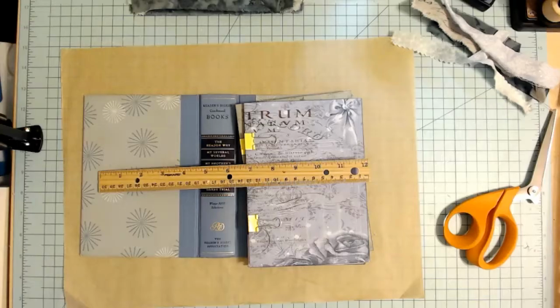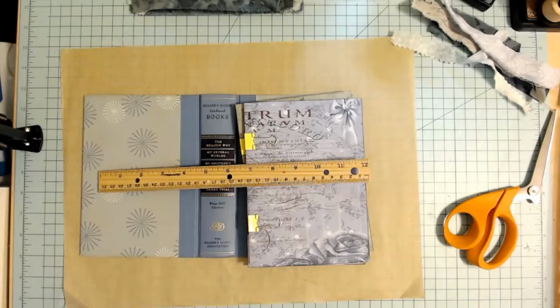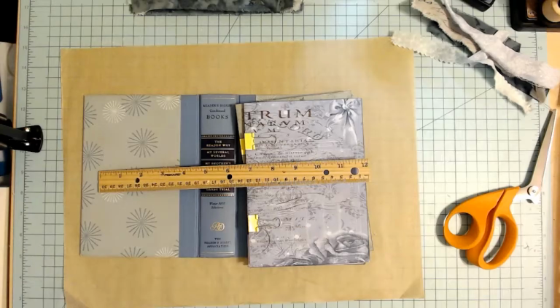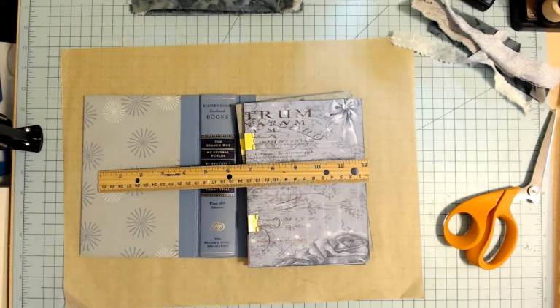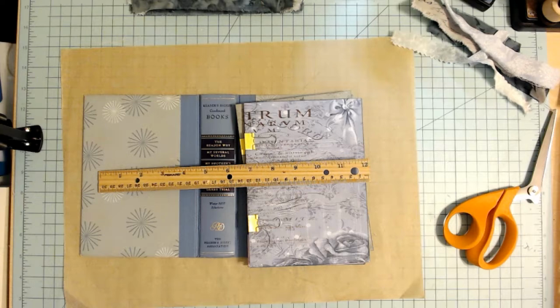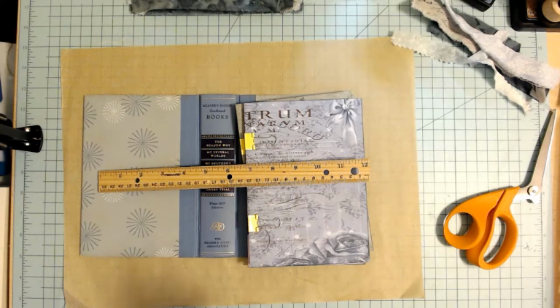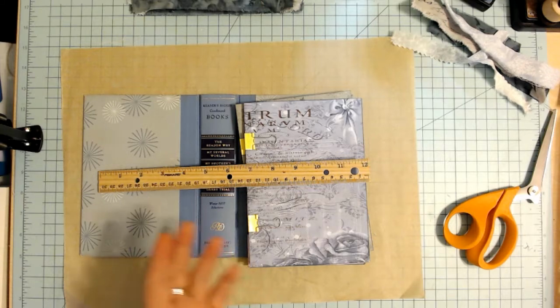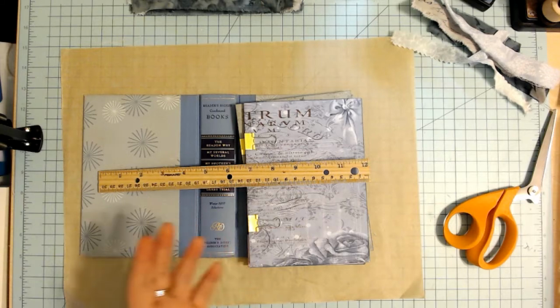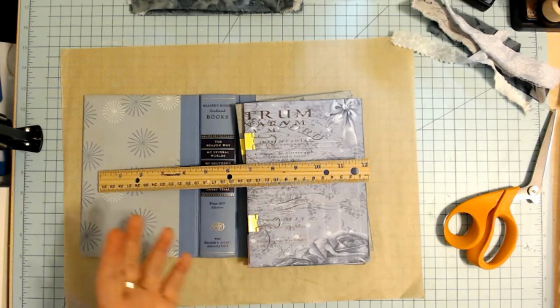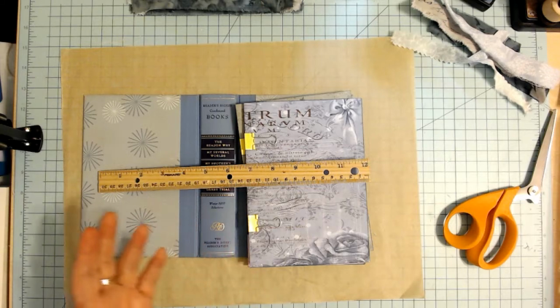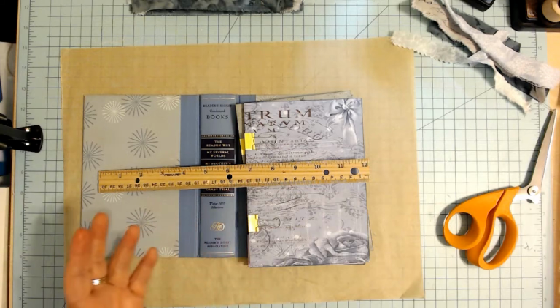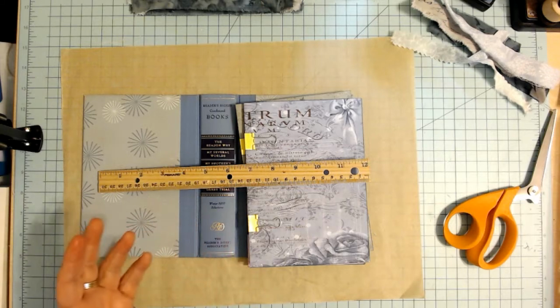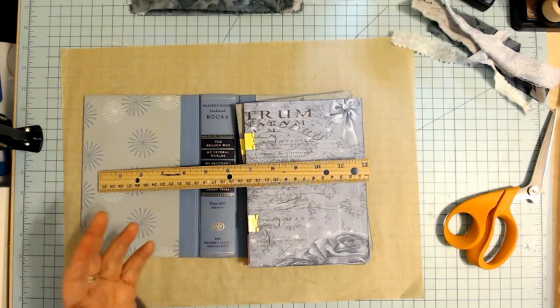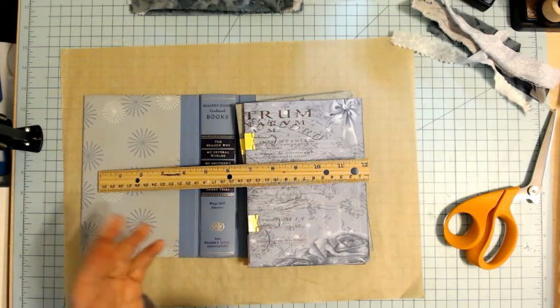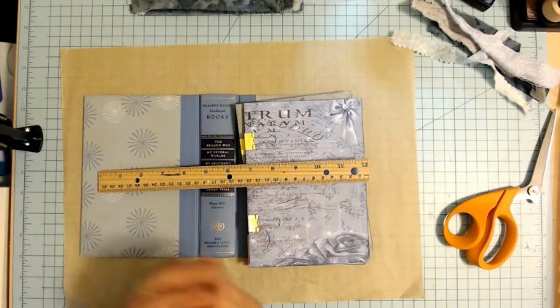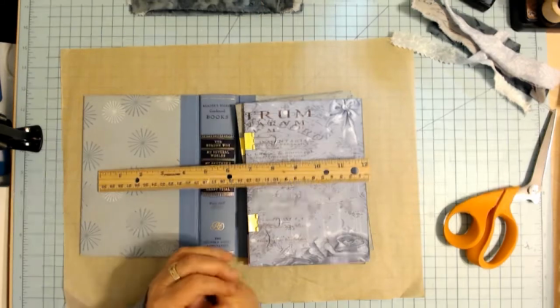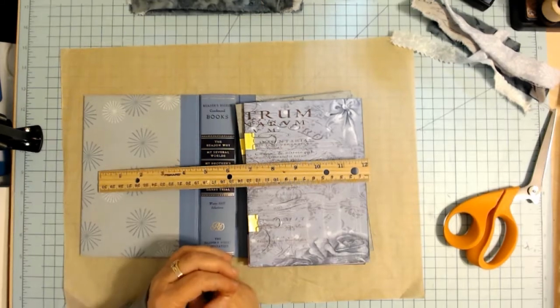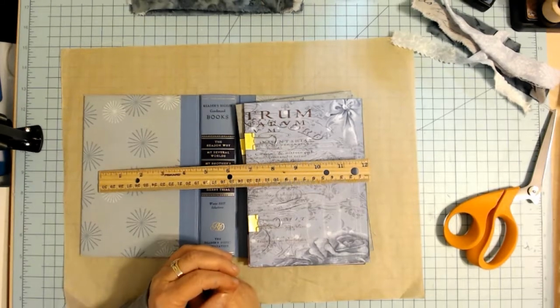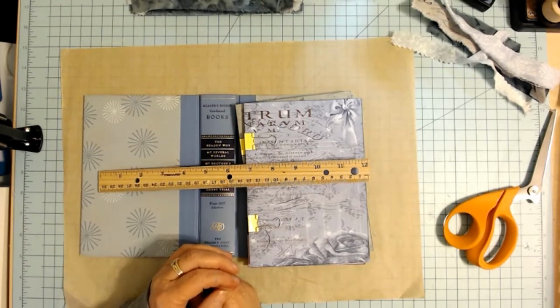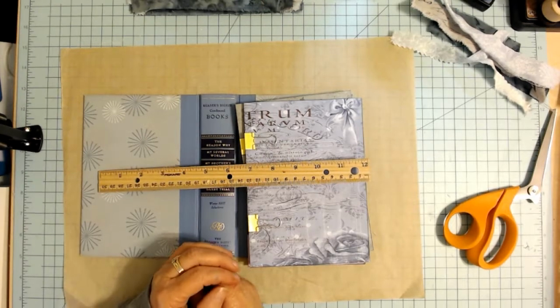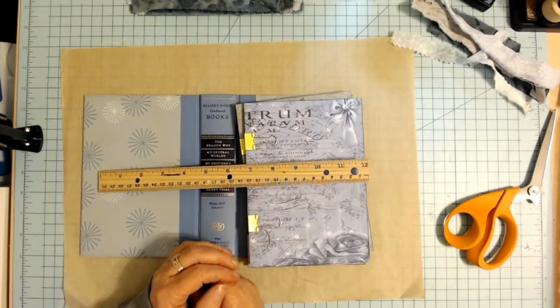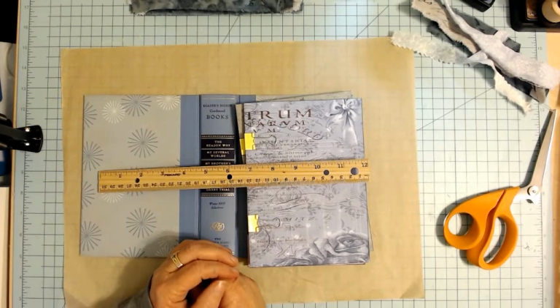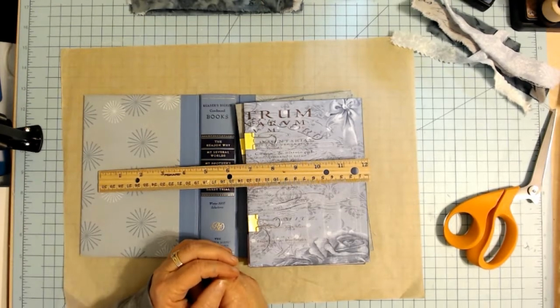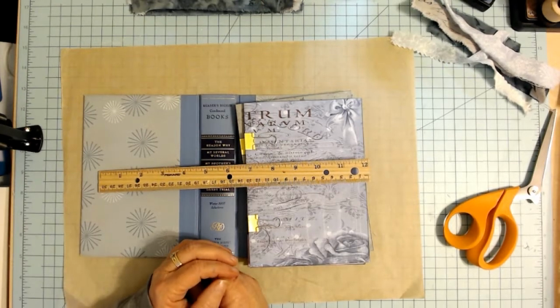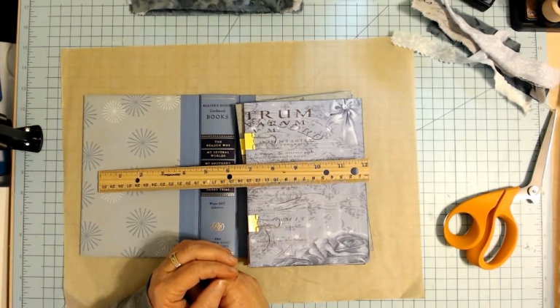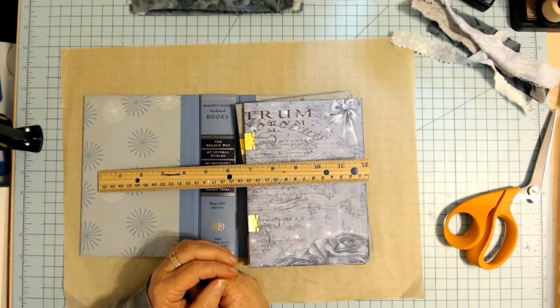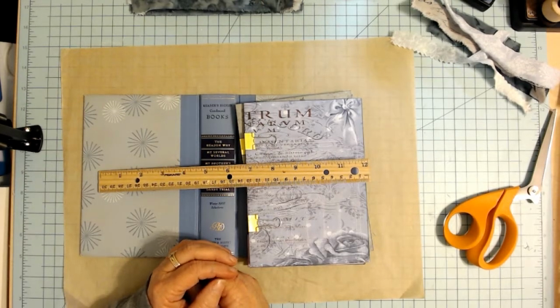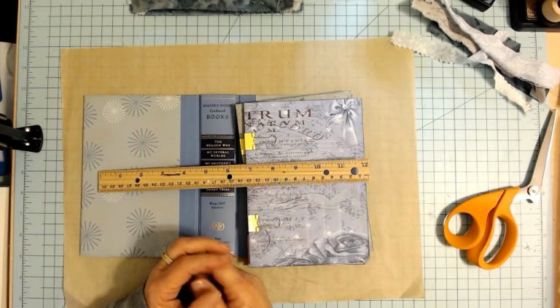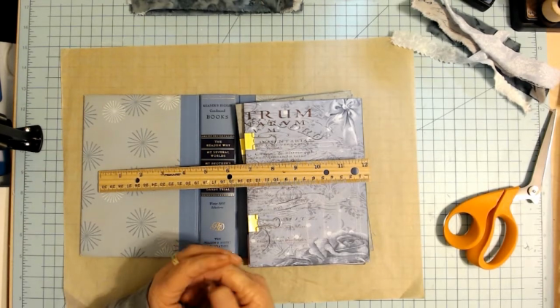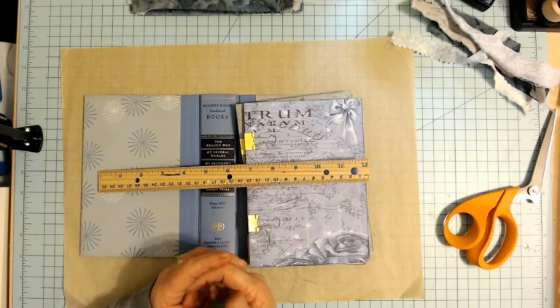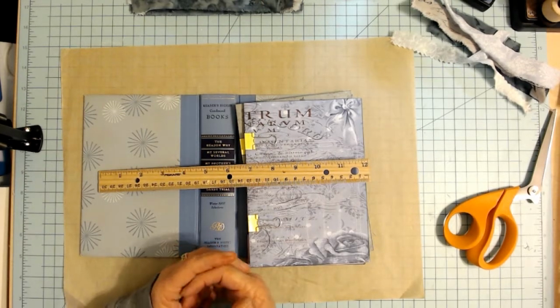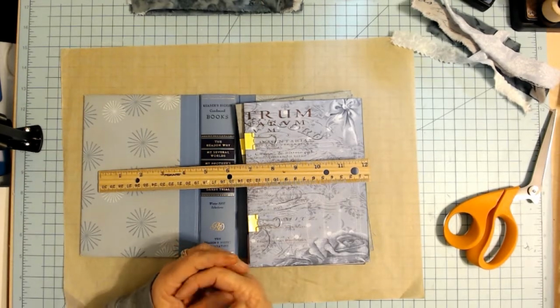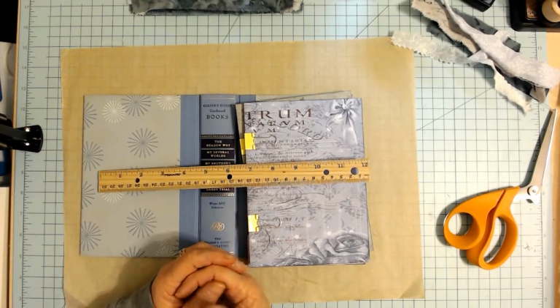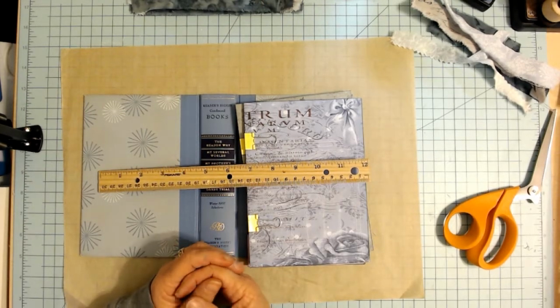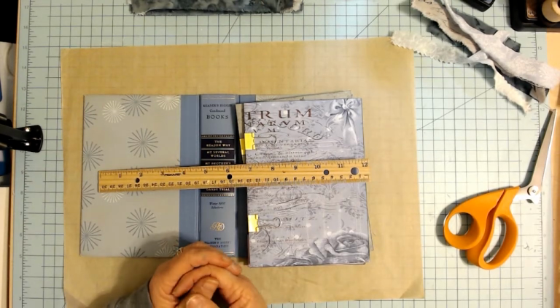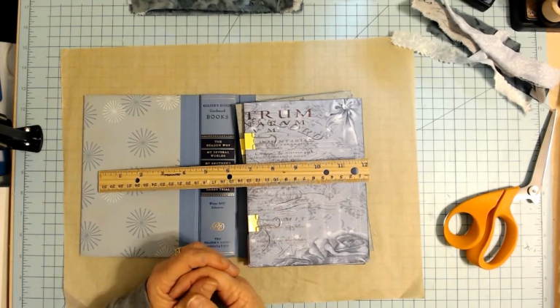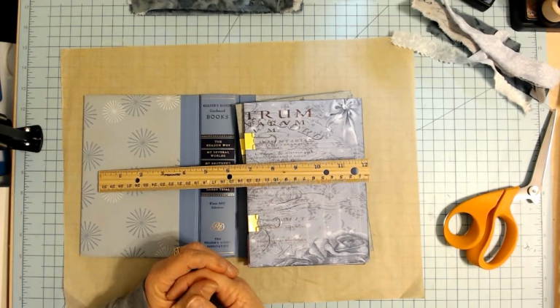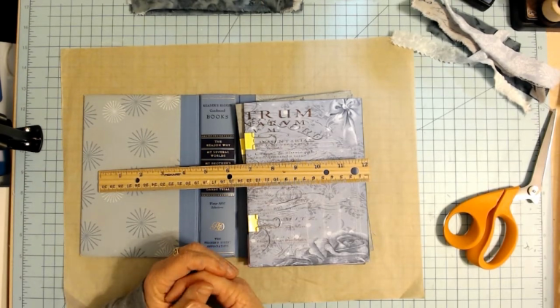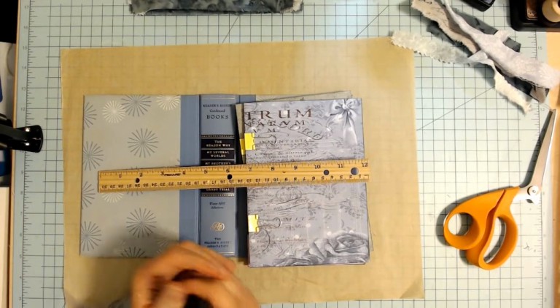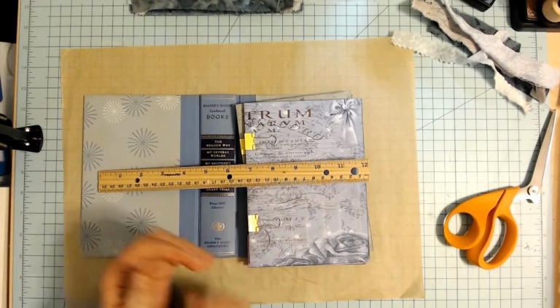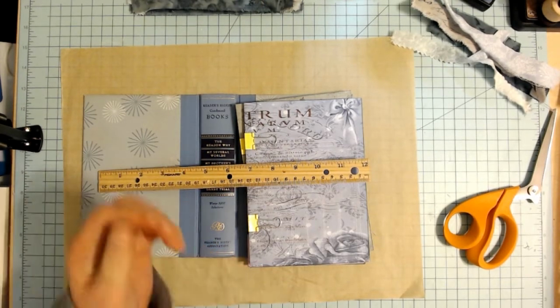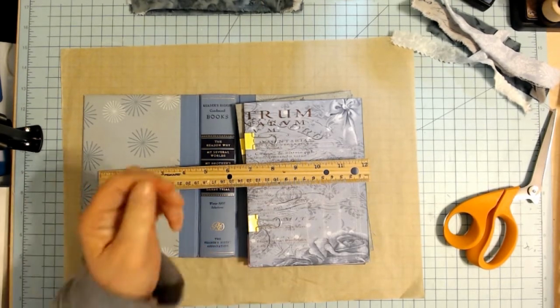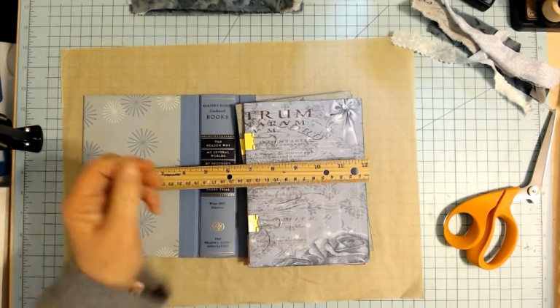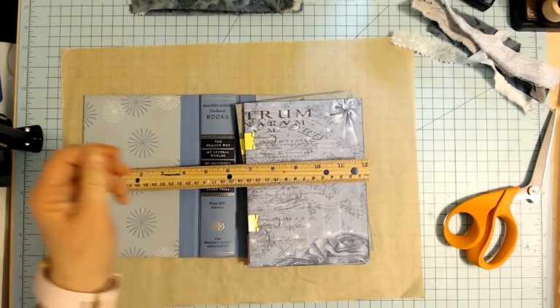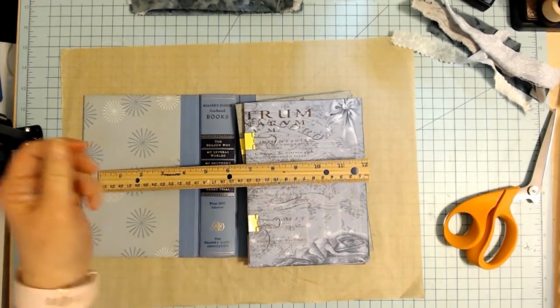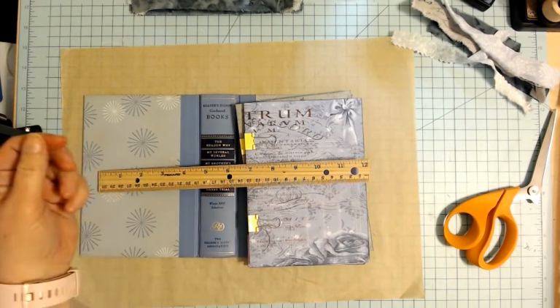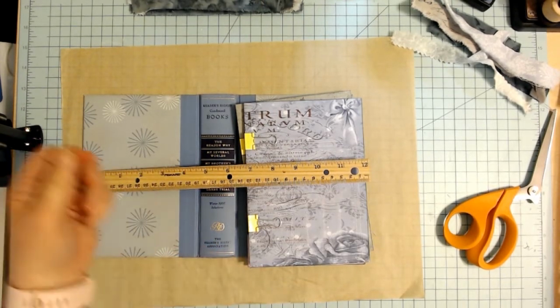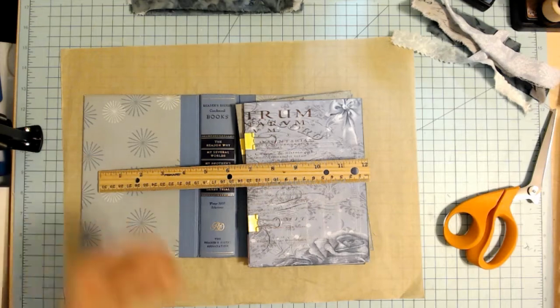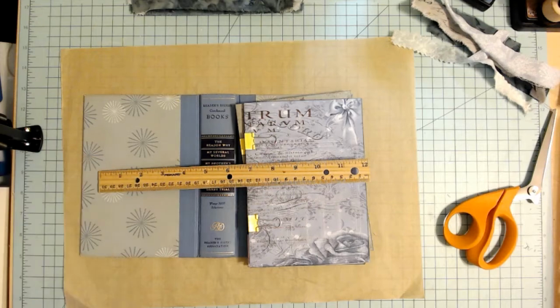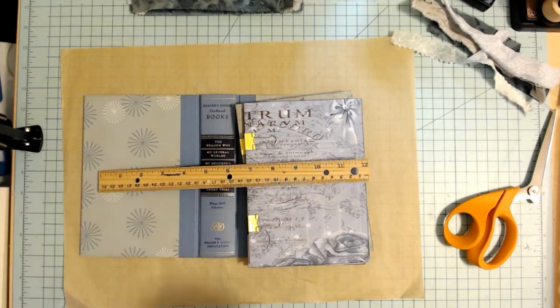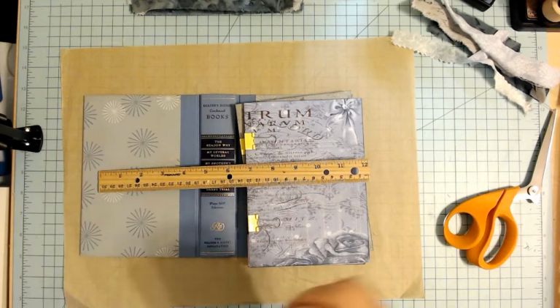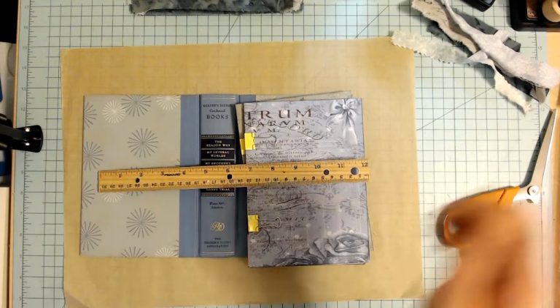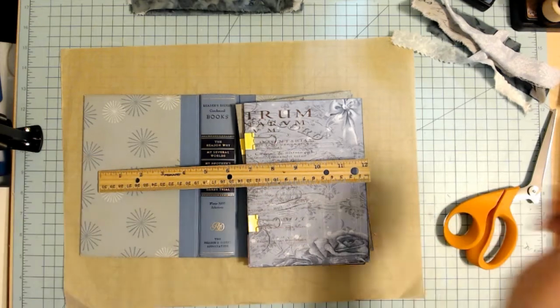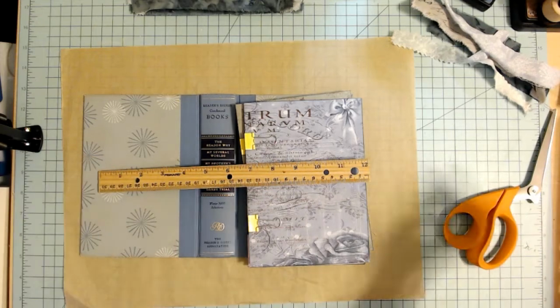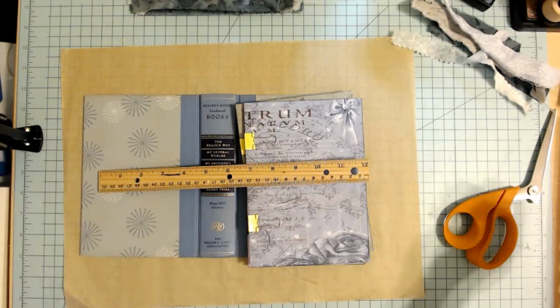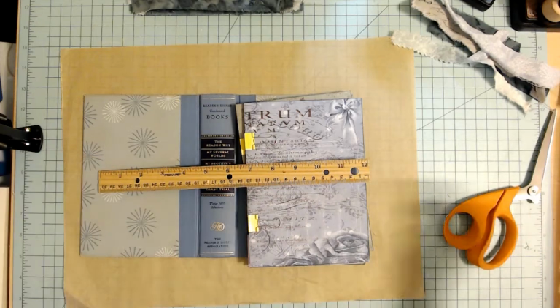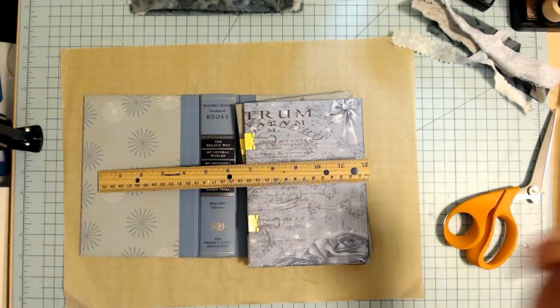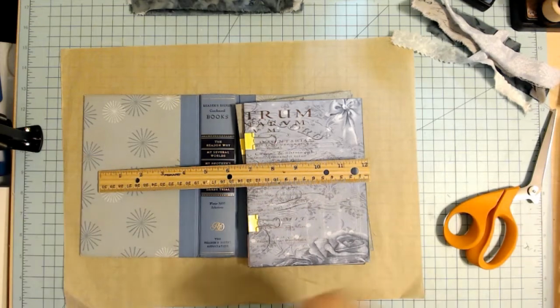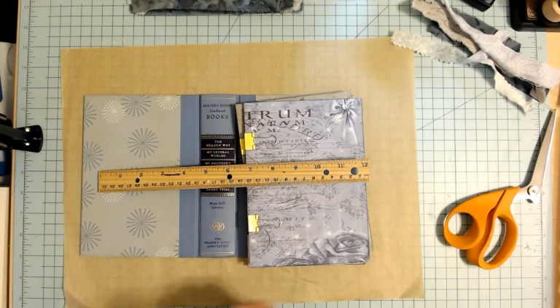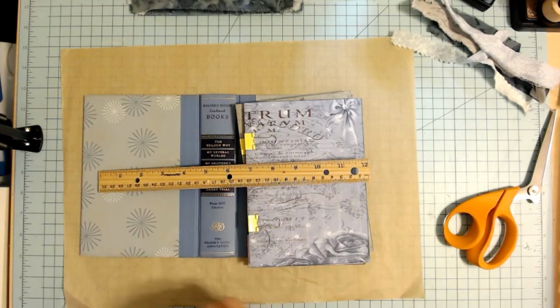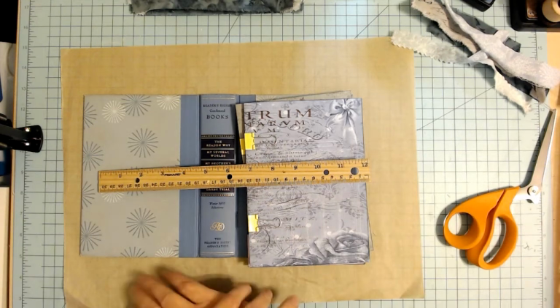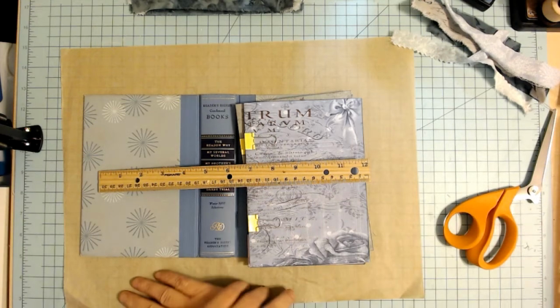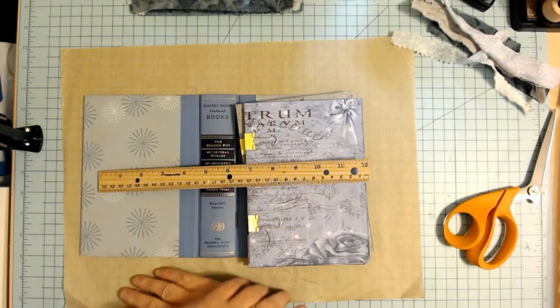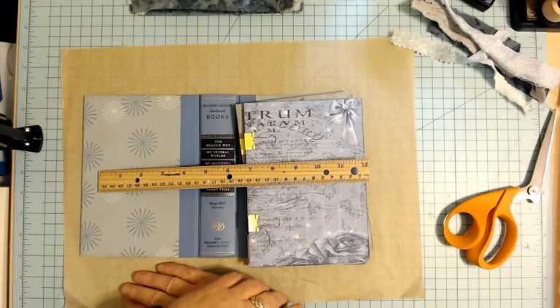Hi everyone. It's Denise with Wonder Bar Crafts. Welcome back to the channel, and welcome any new subscribers.